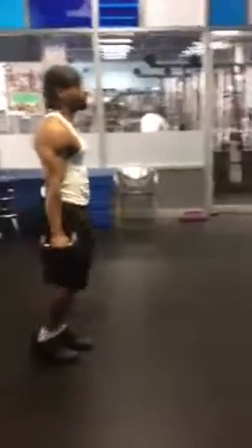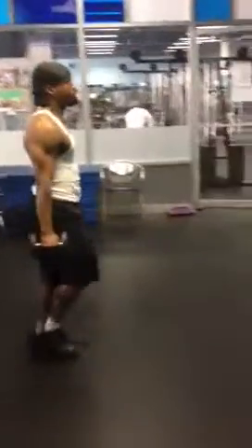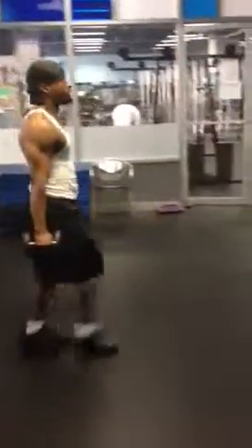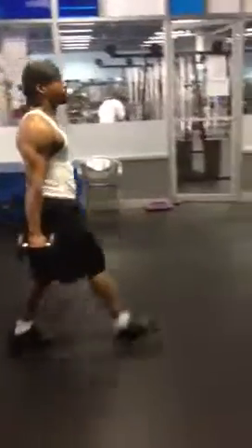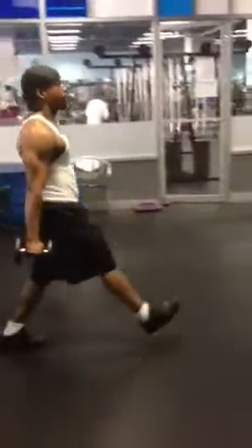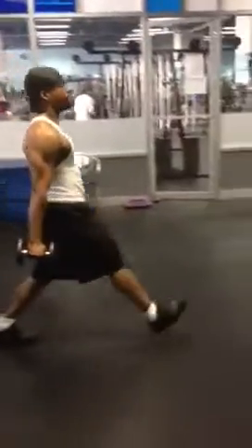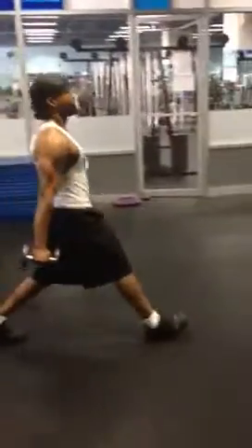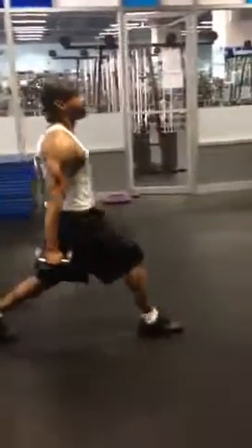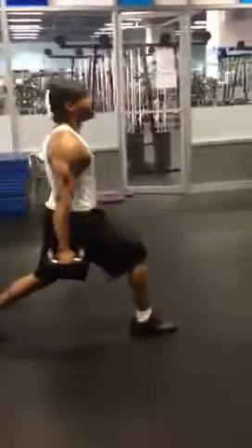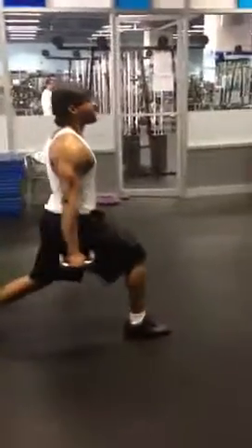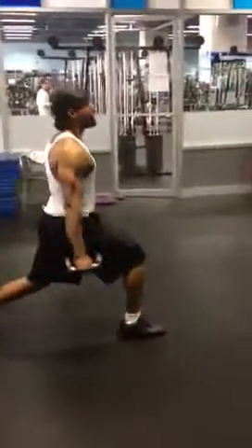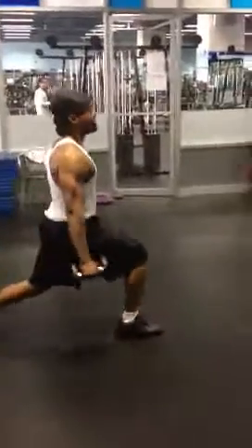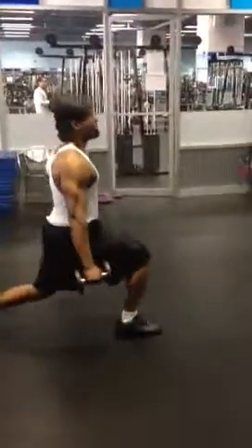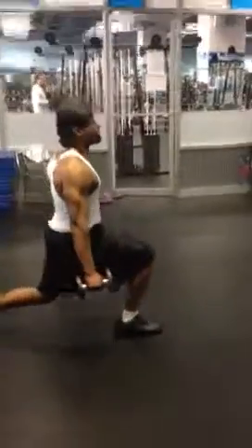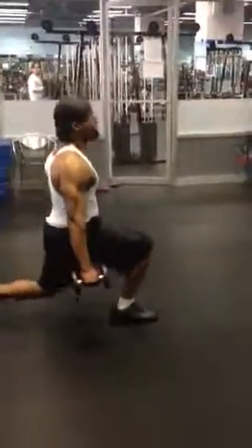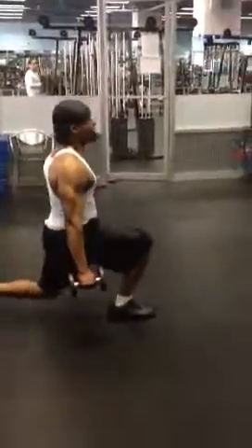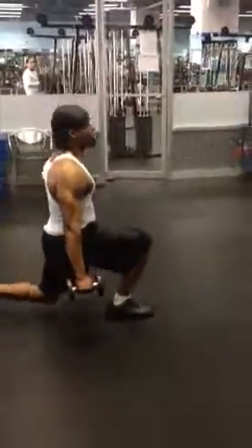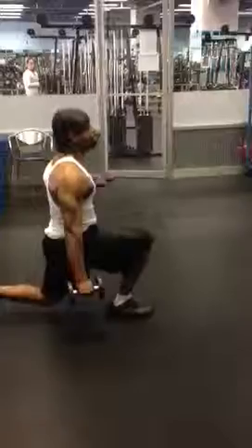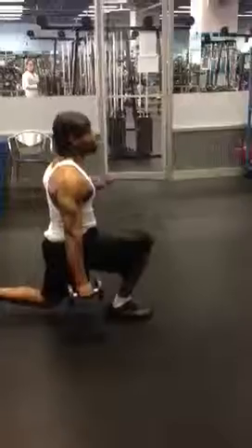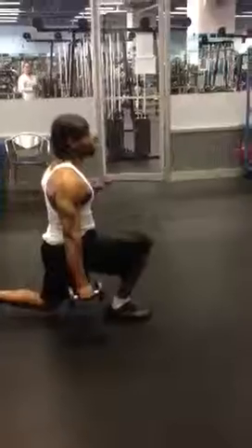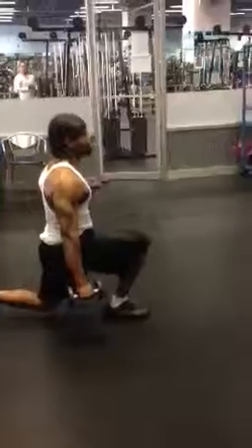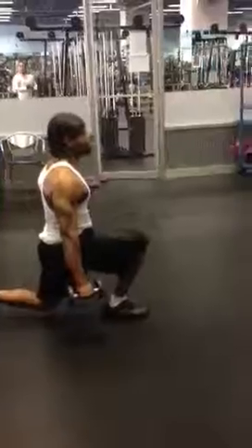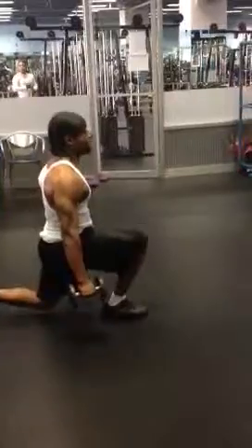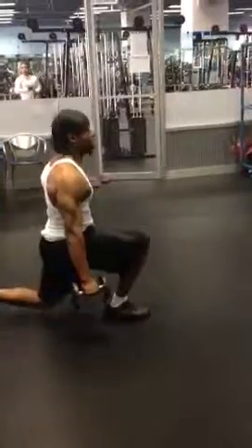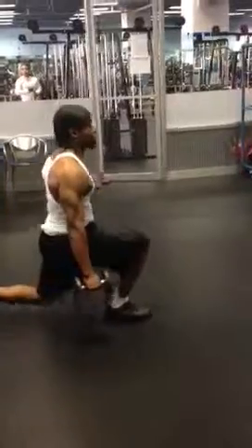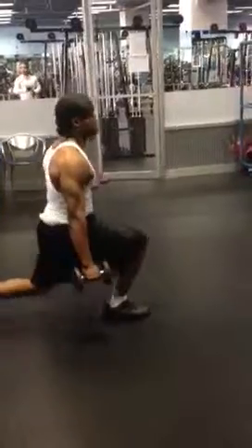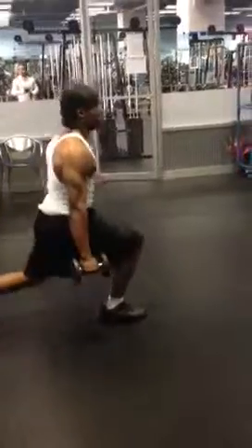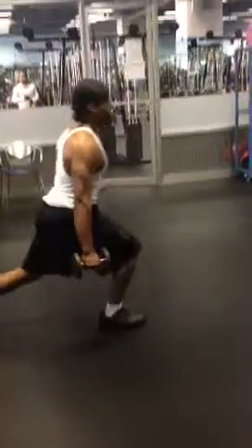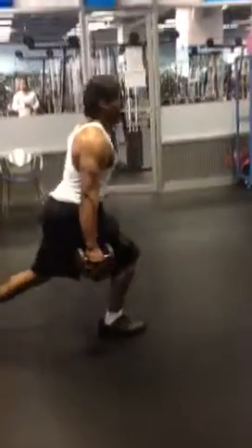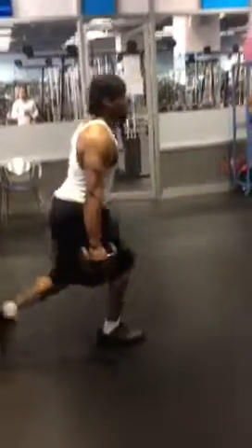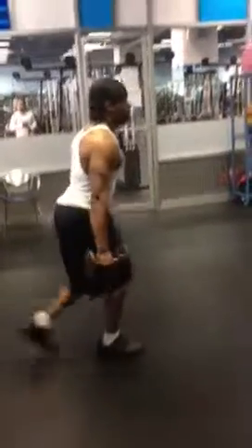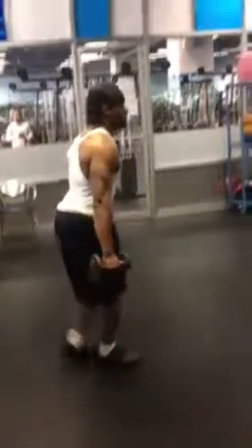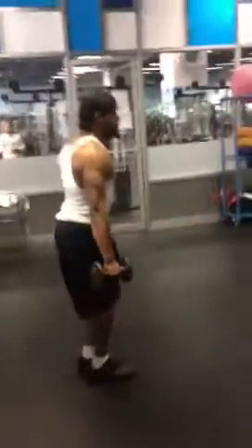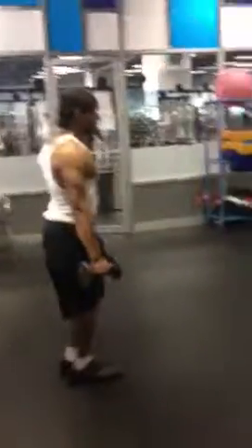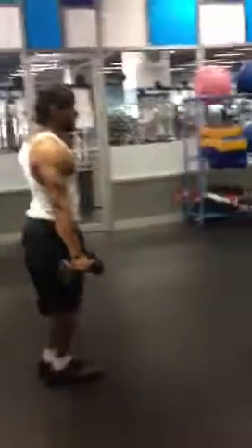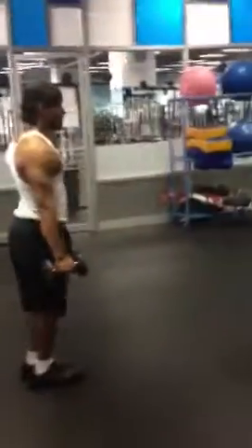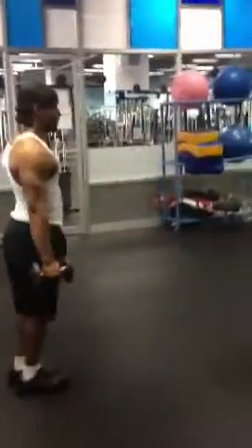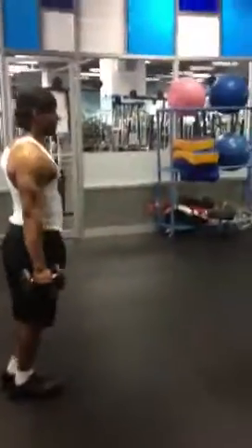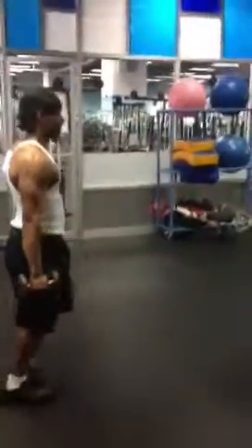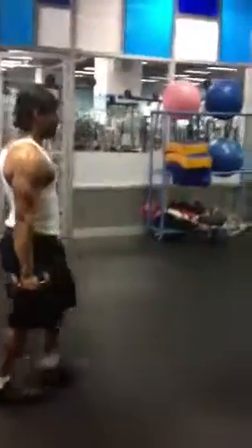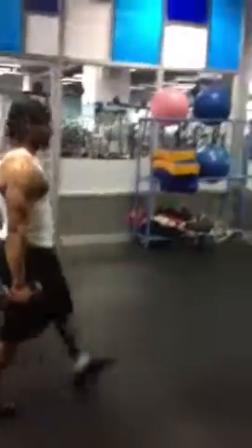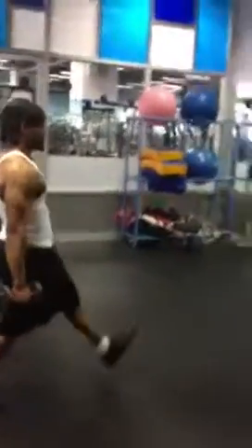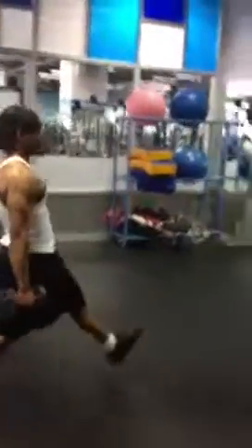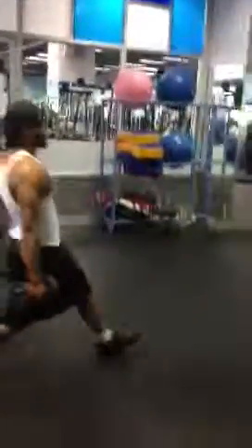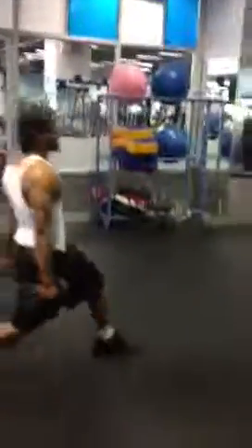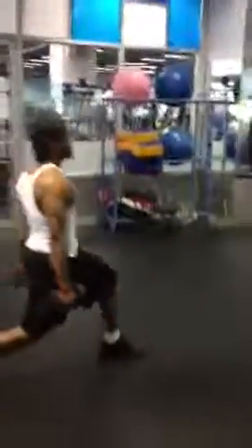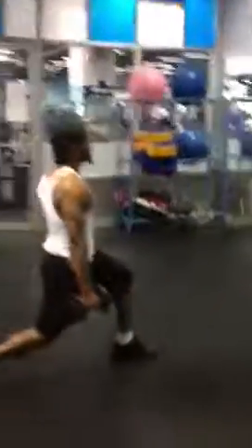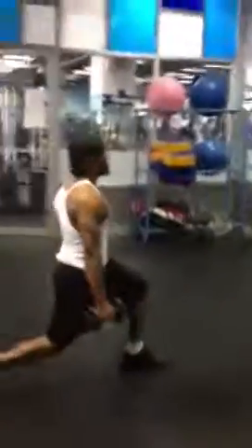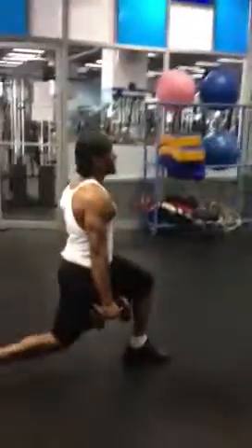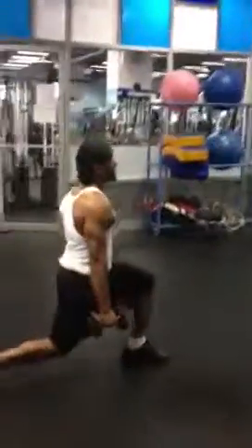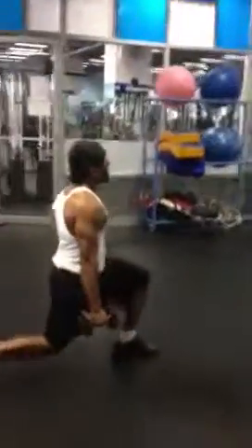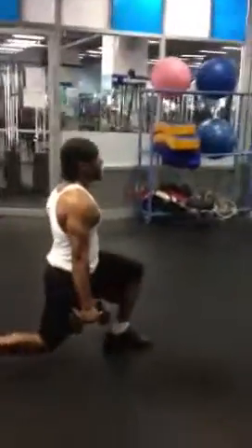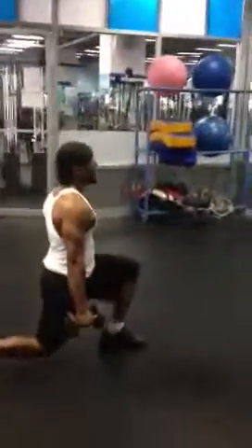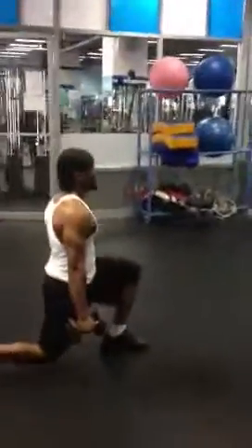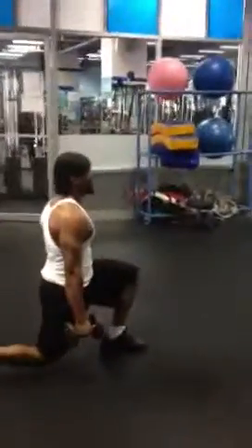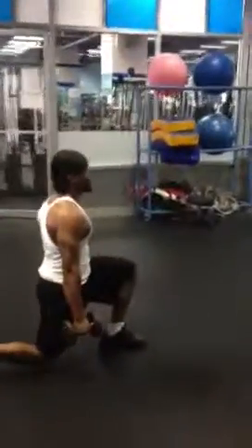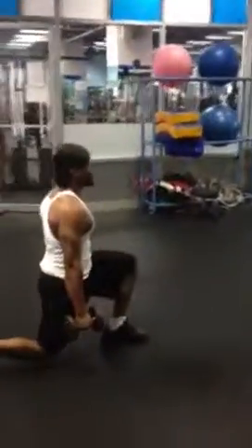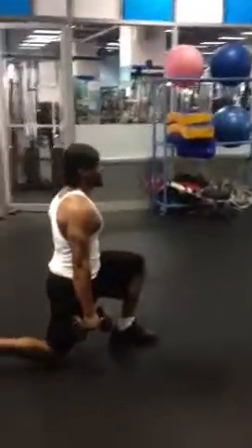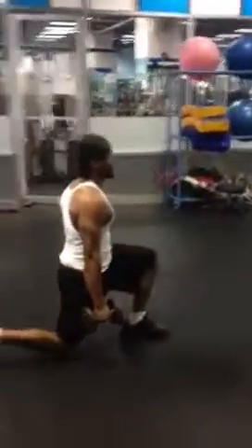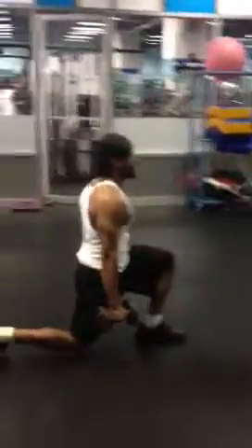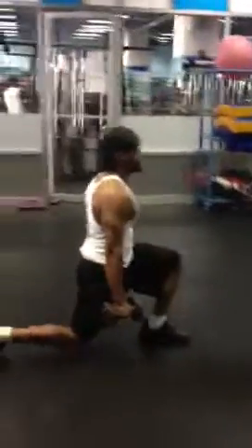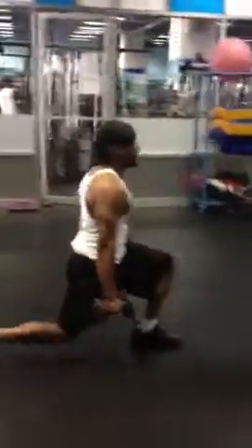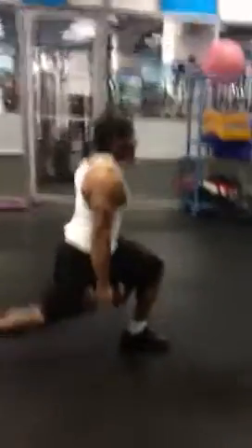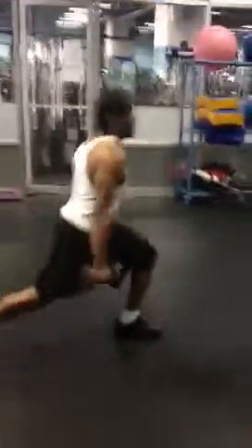Good form. That knee parallel — 90 degrees. Big step. Straight down. Good posture.